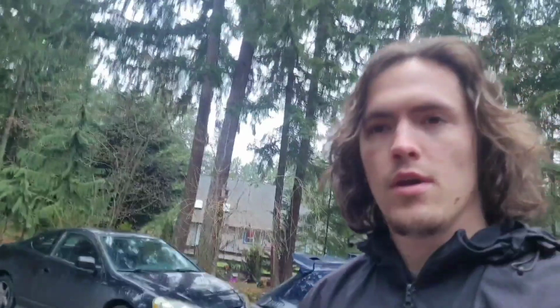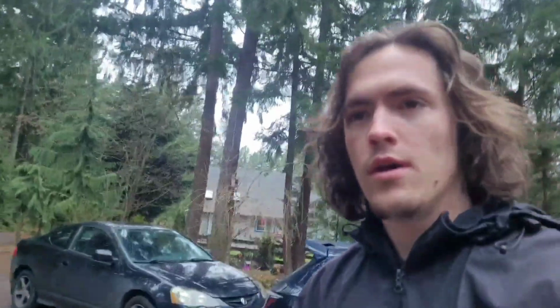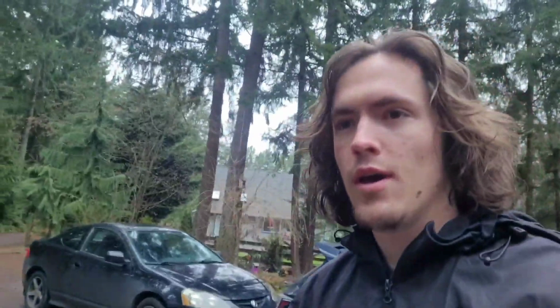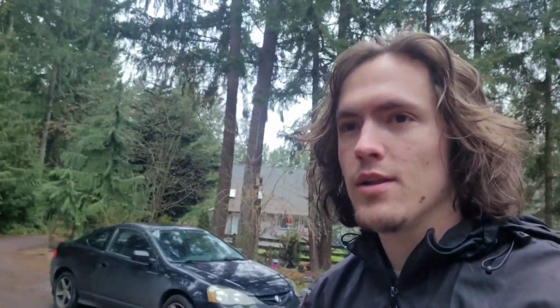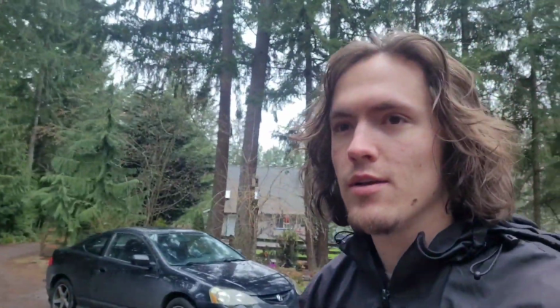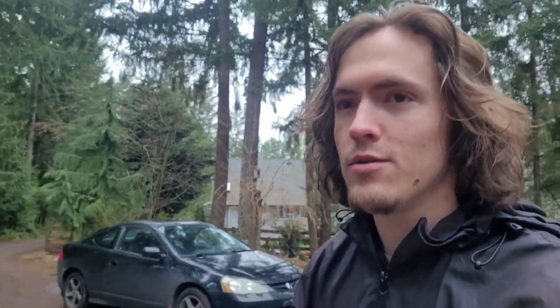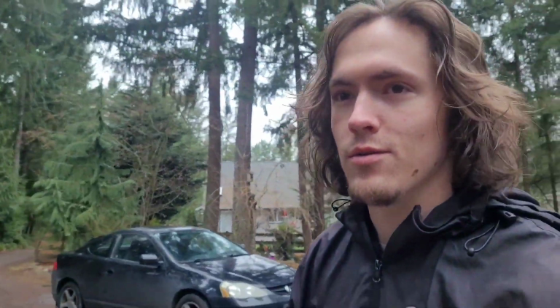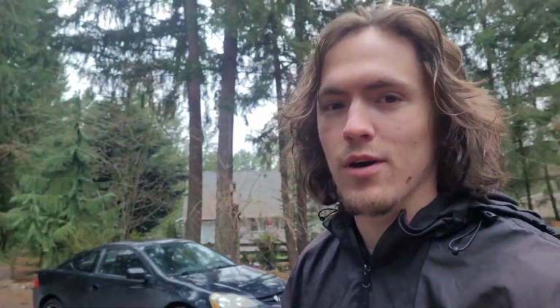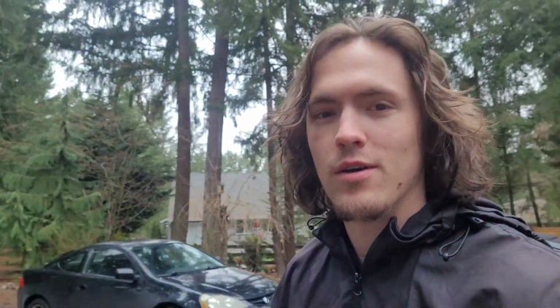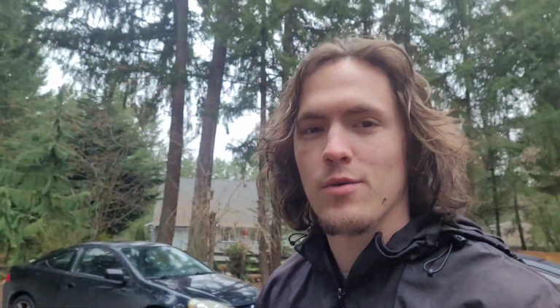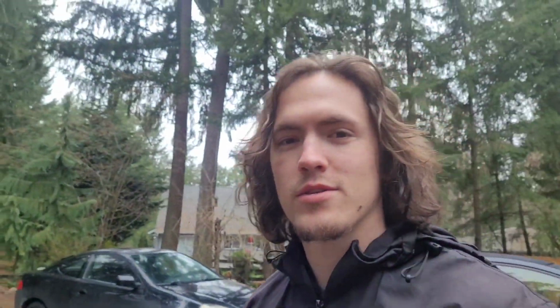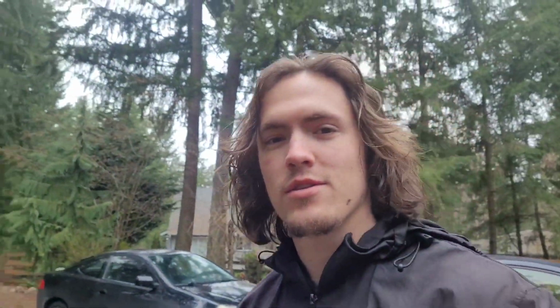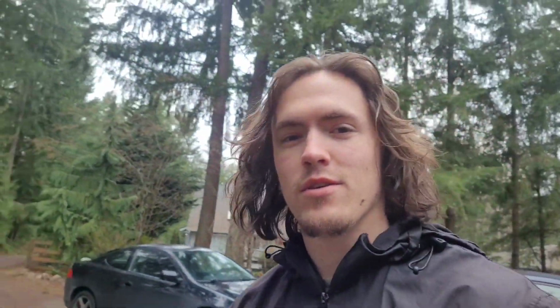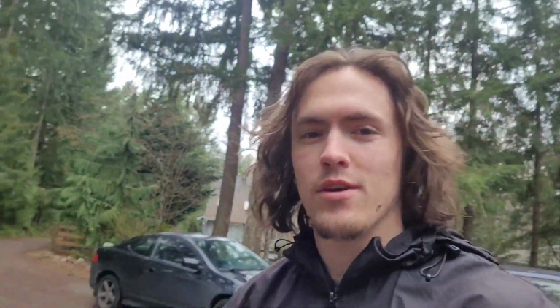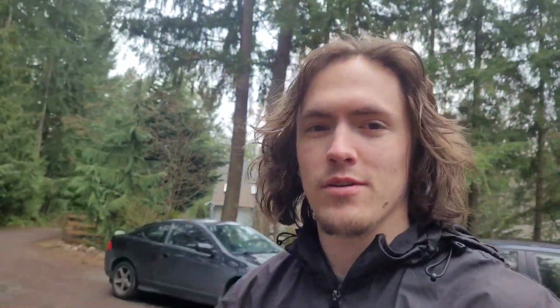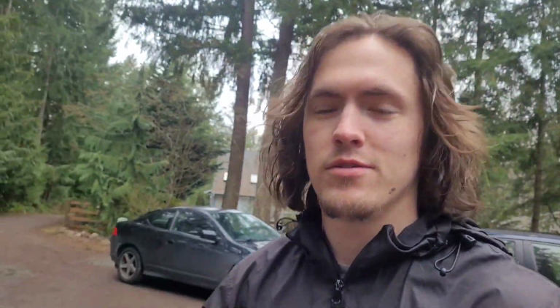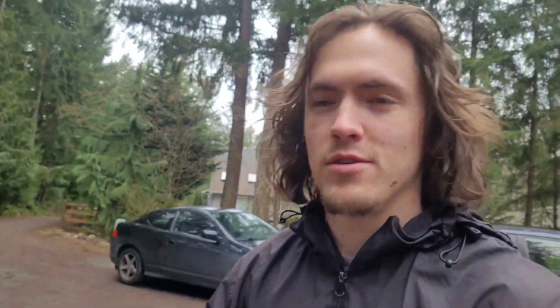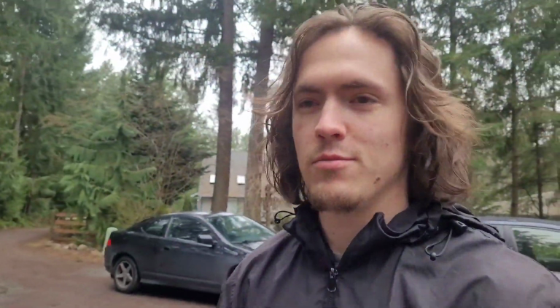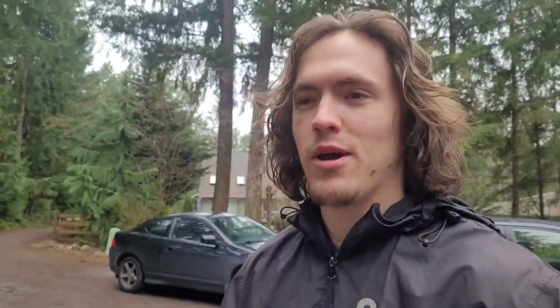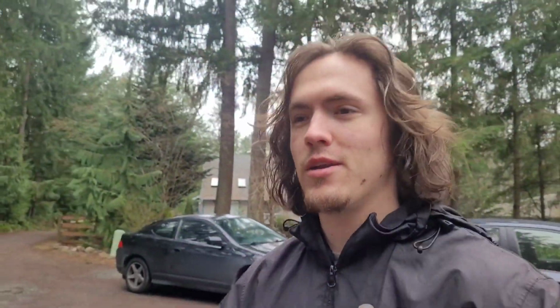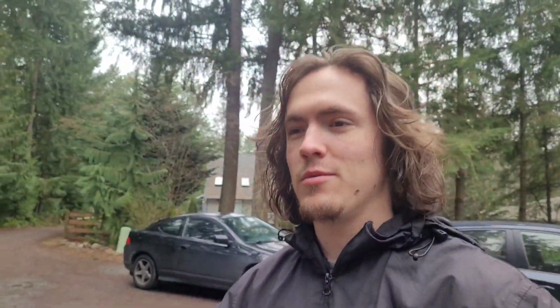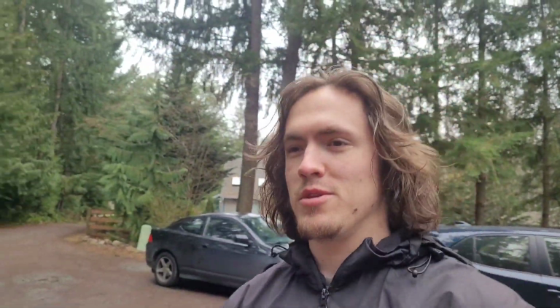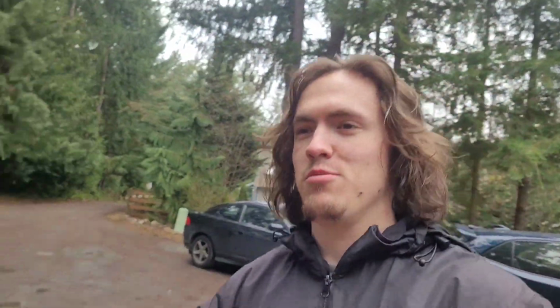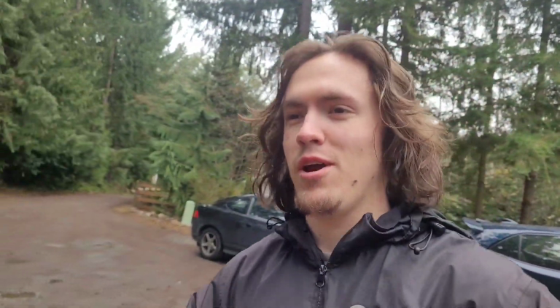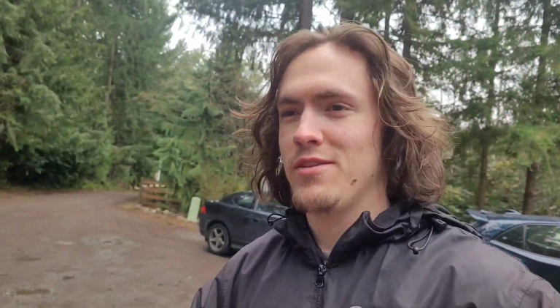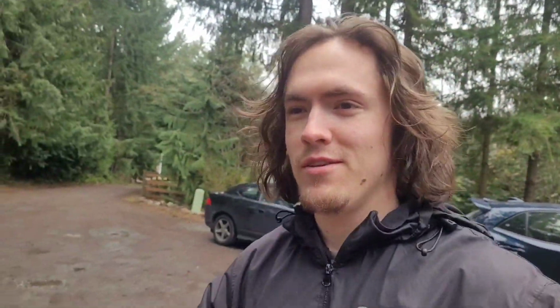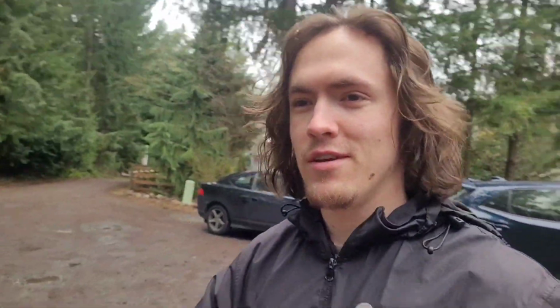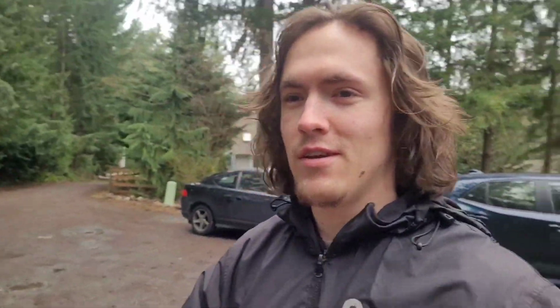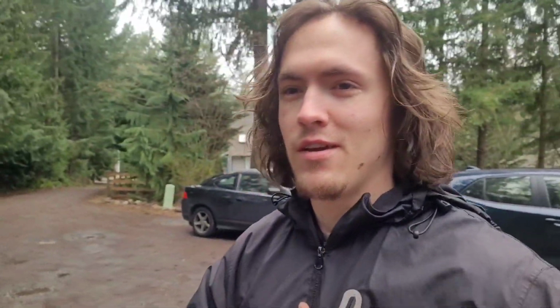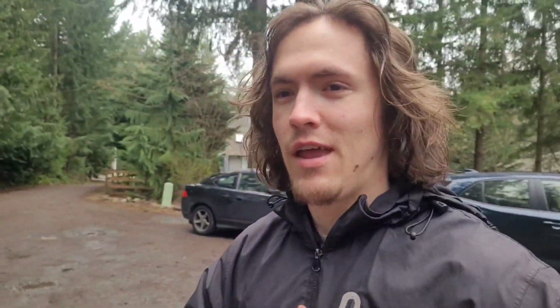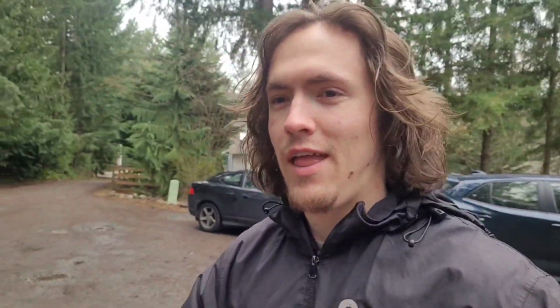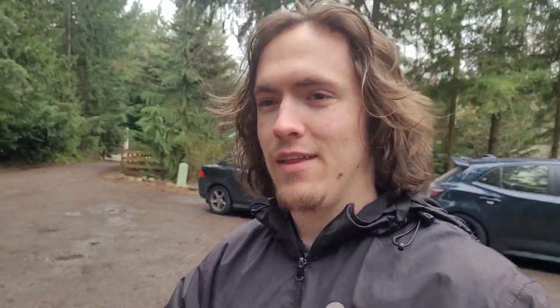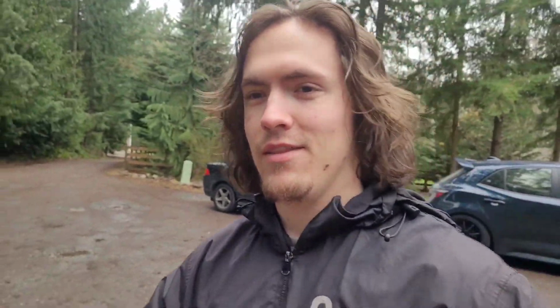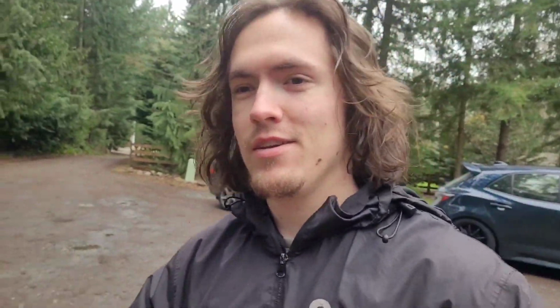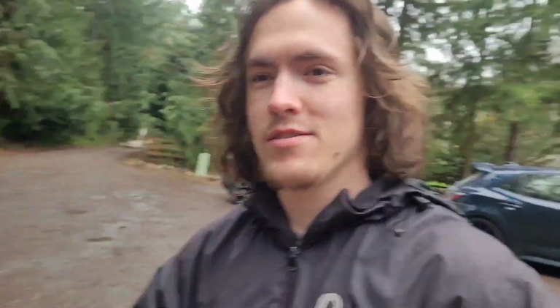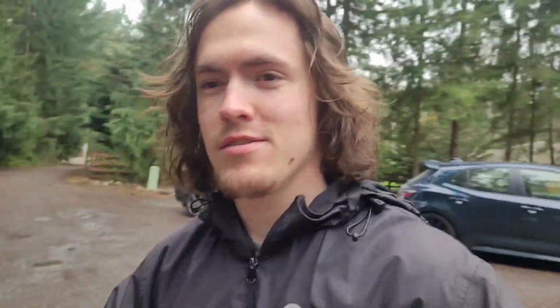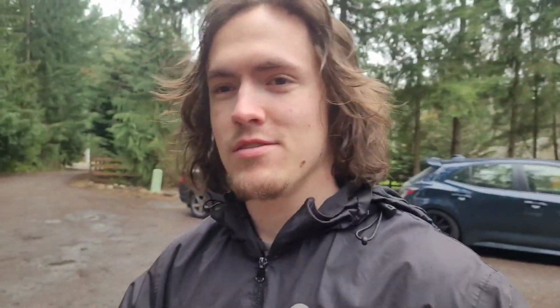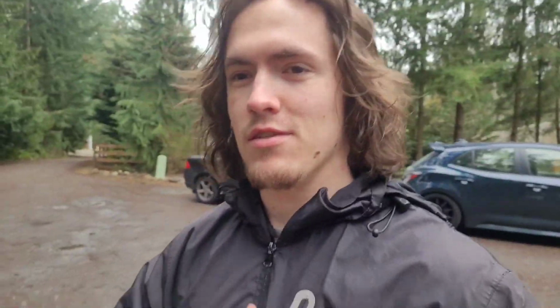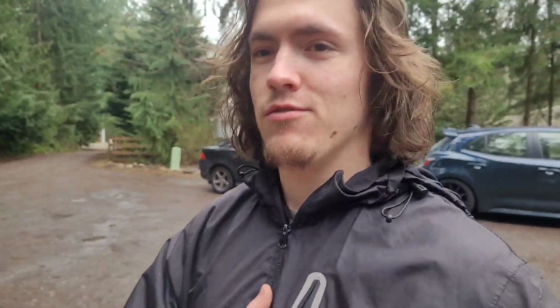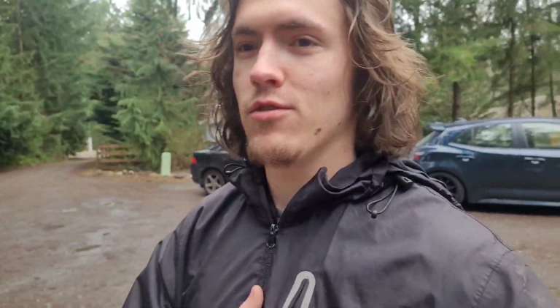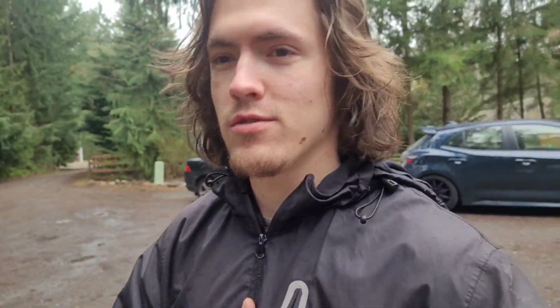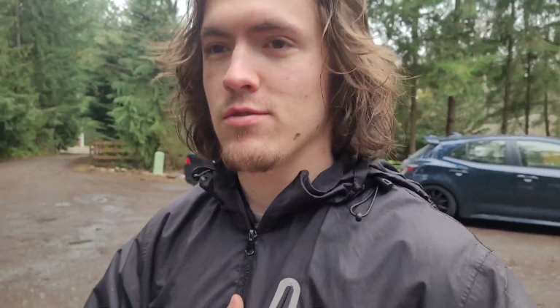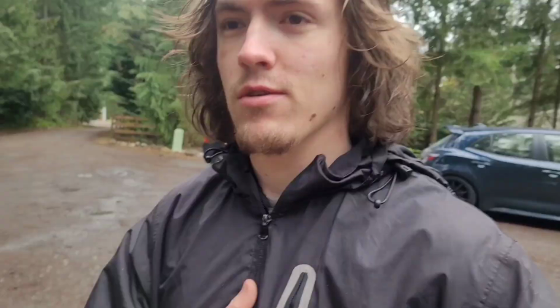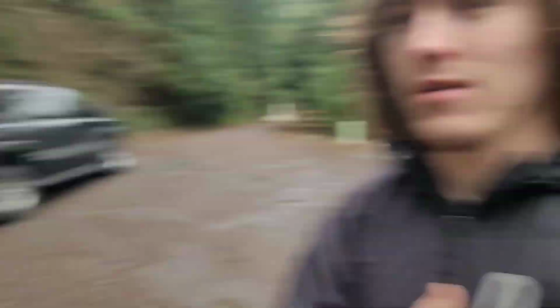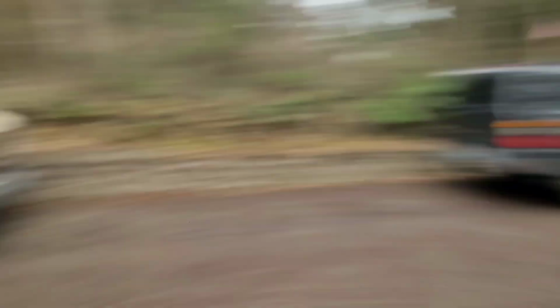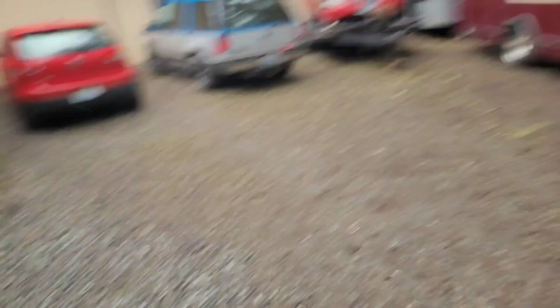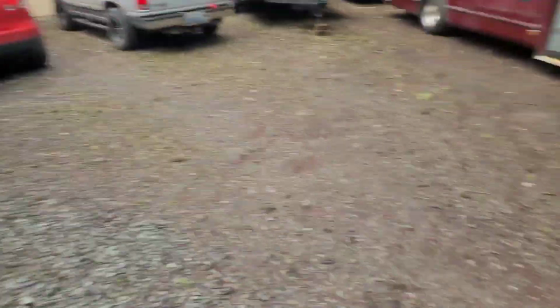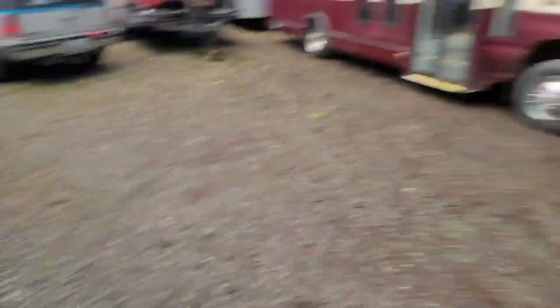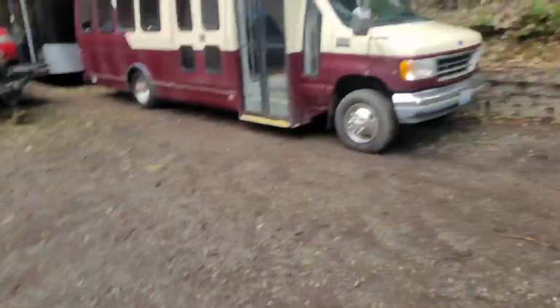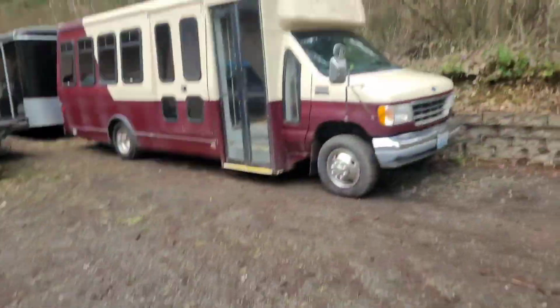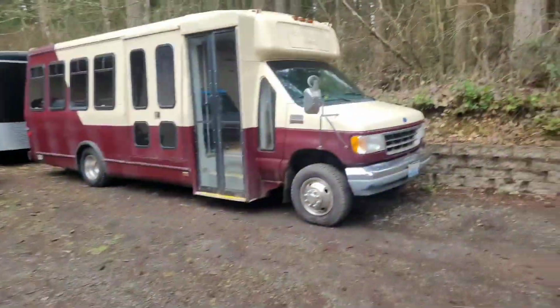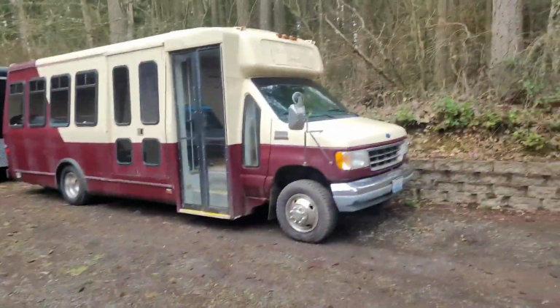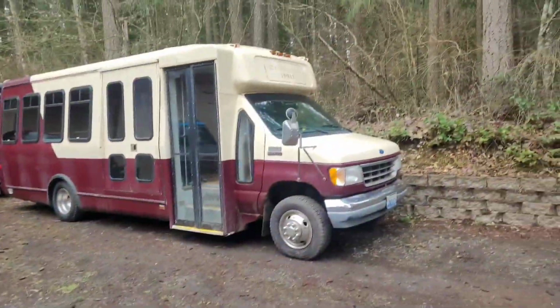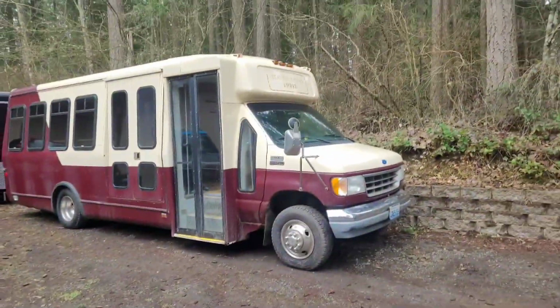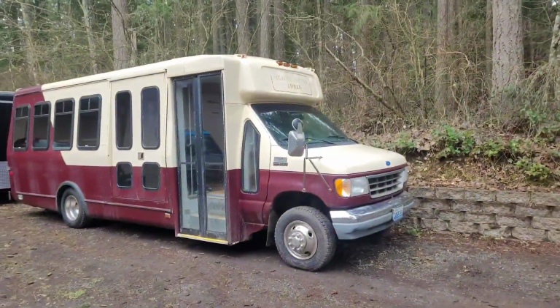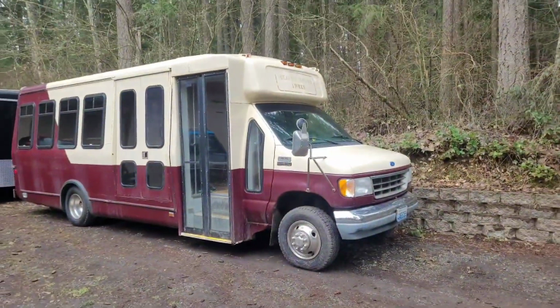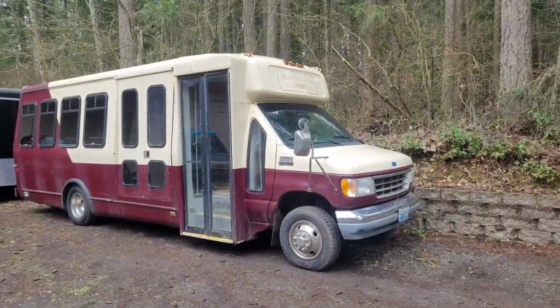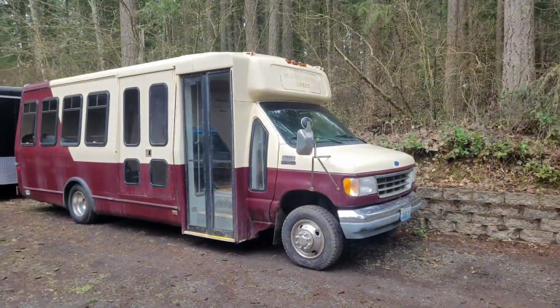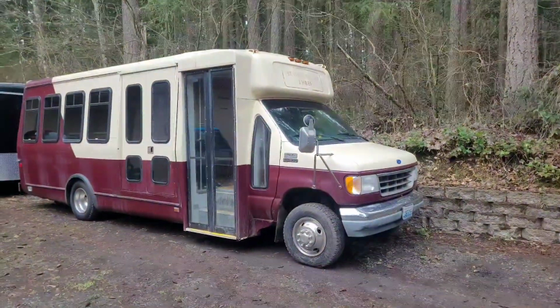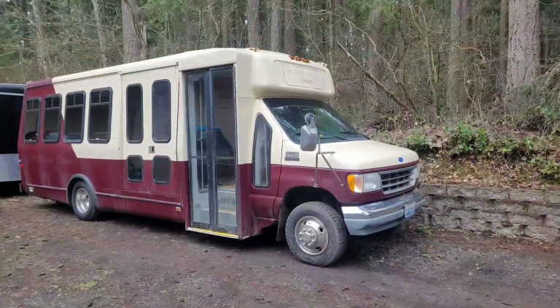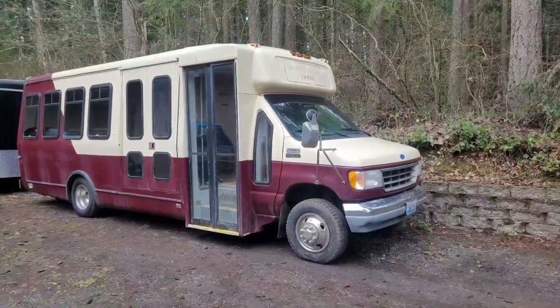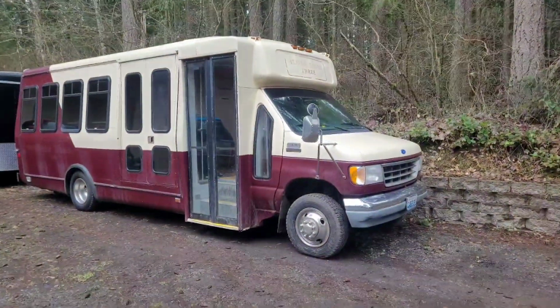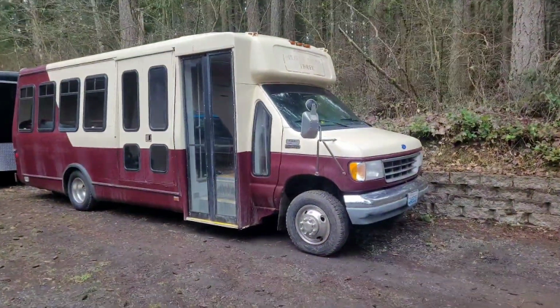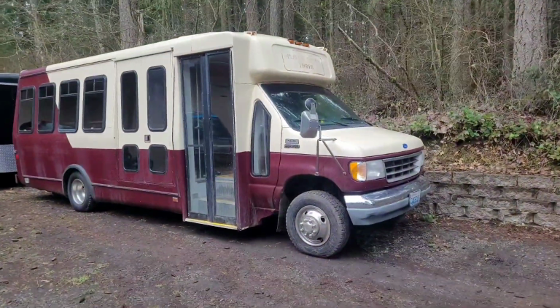Hello! What is going on YouTube? My name is Bradley, and this is a full tour of Gus the Bus.